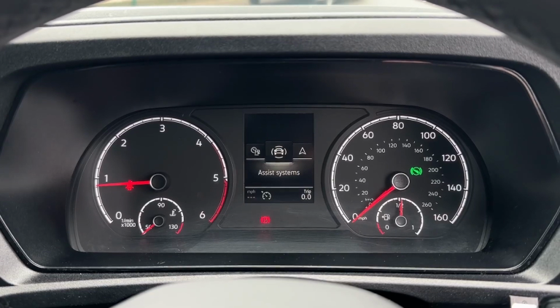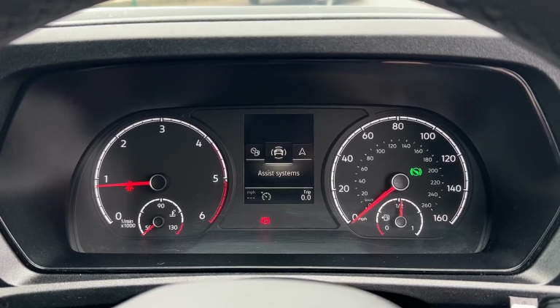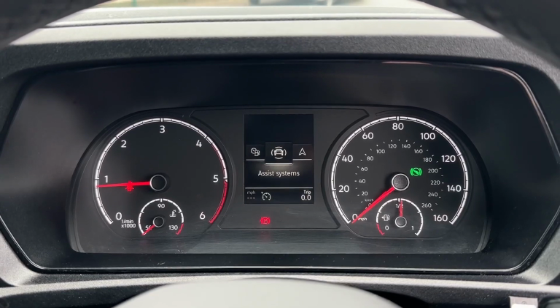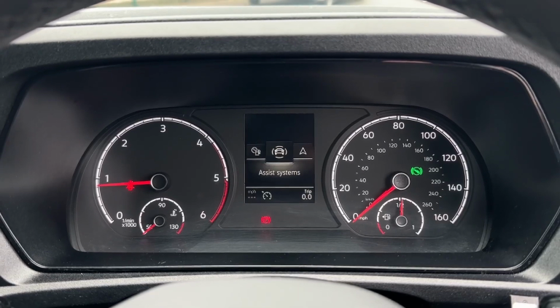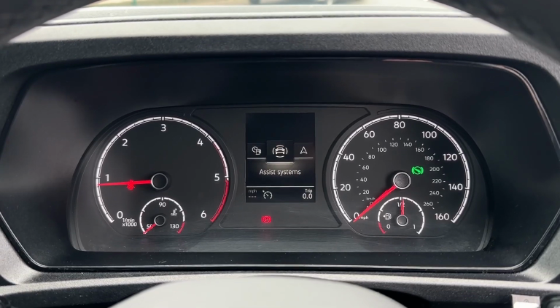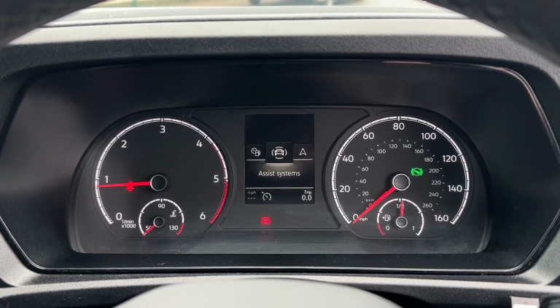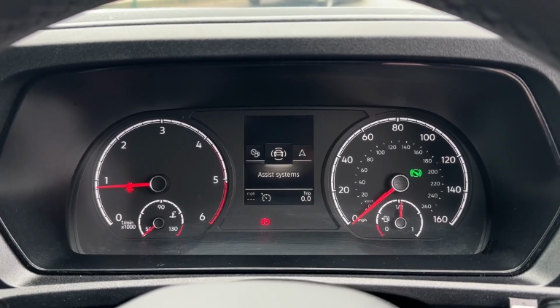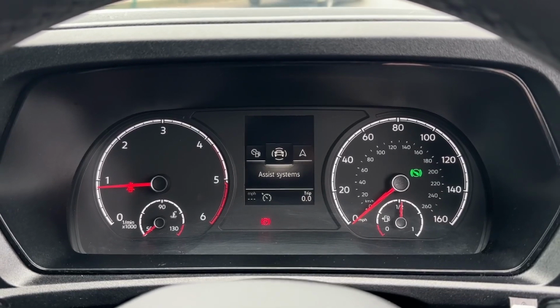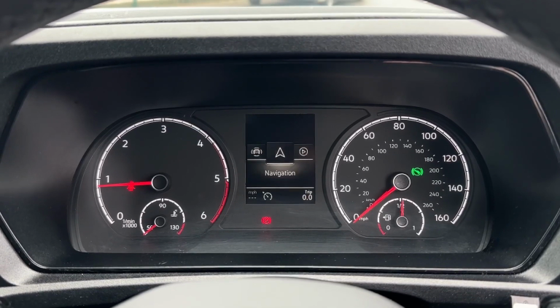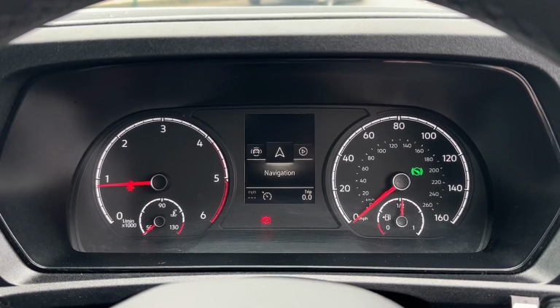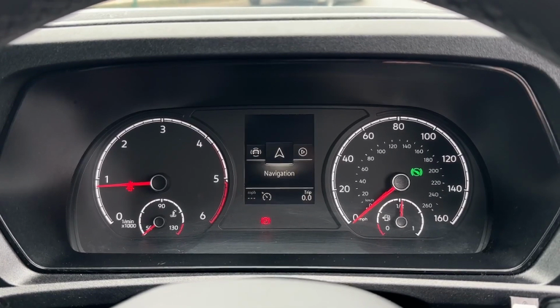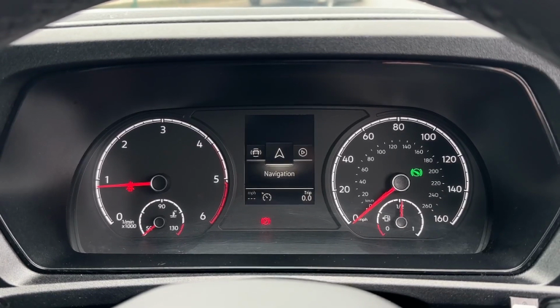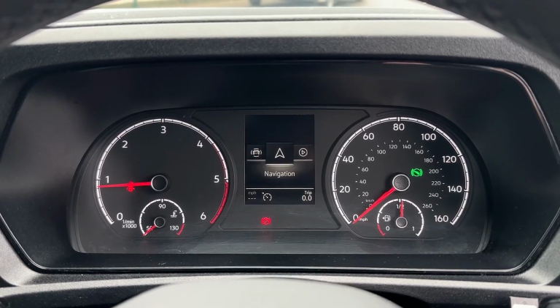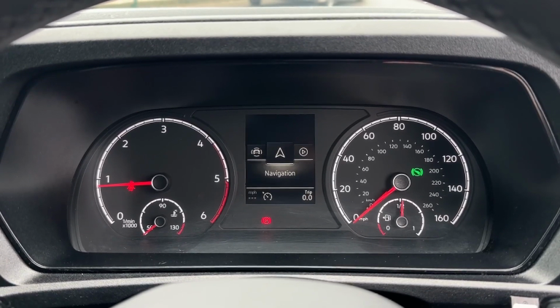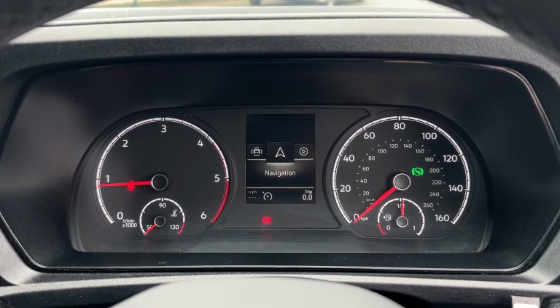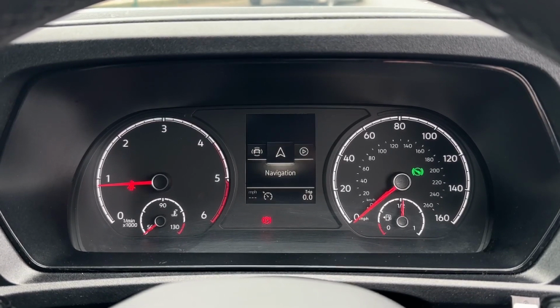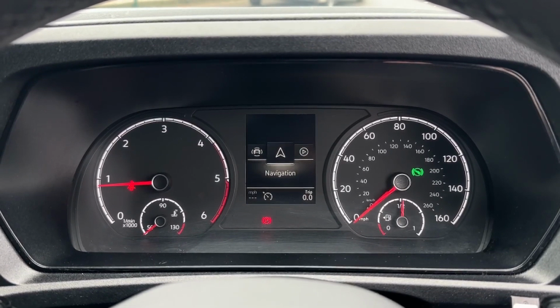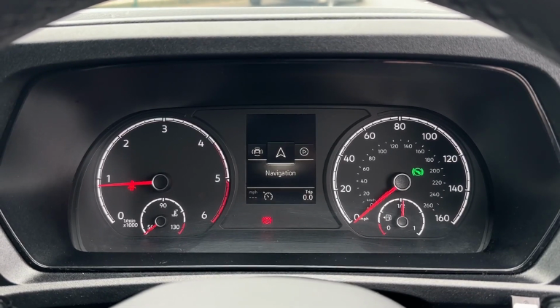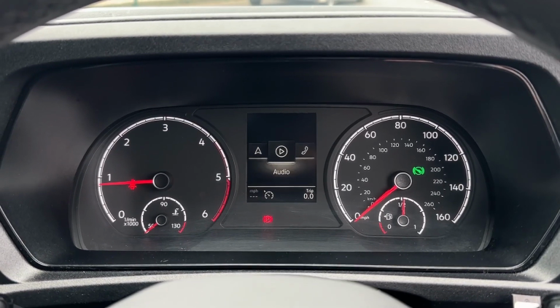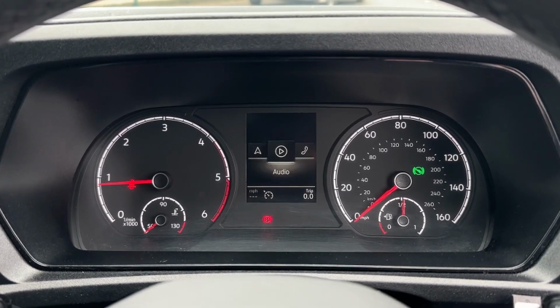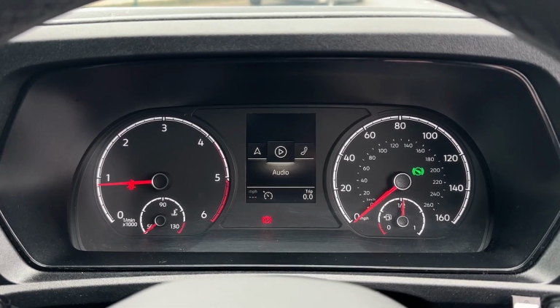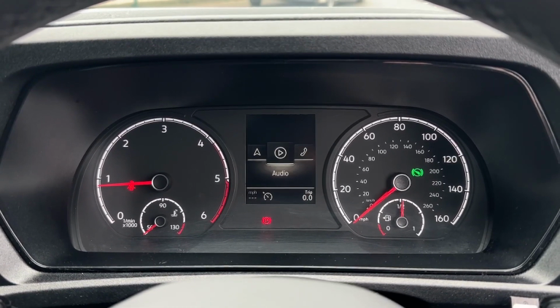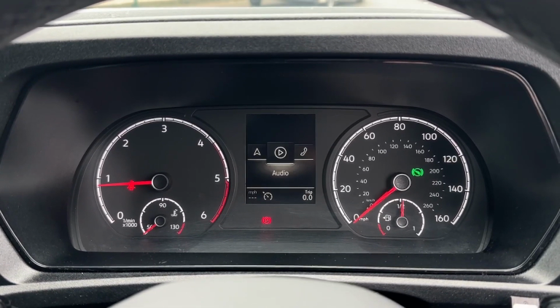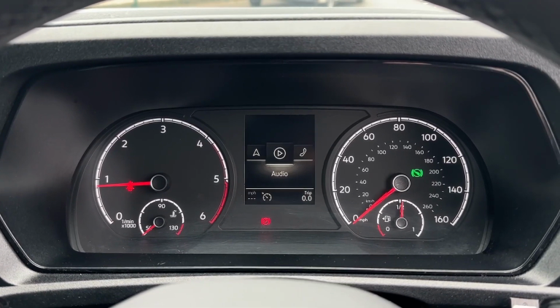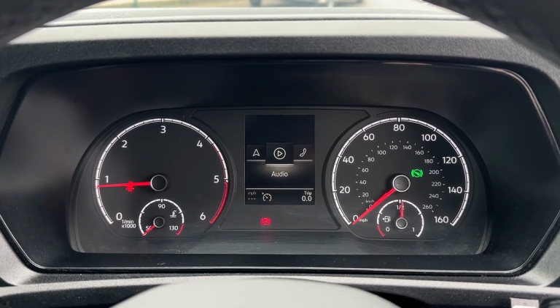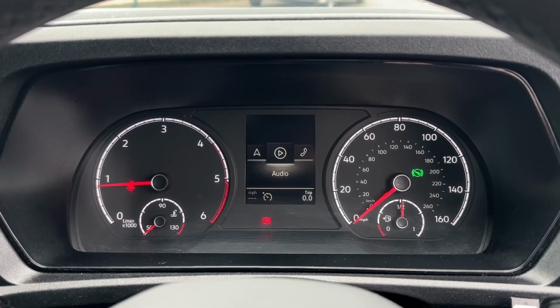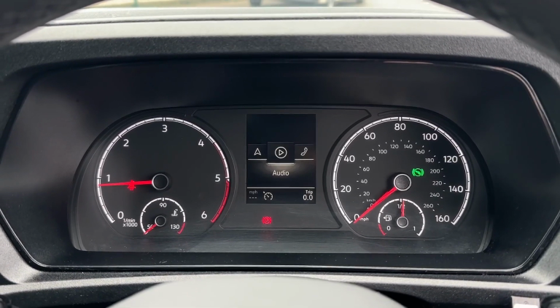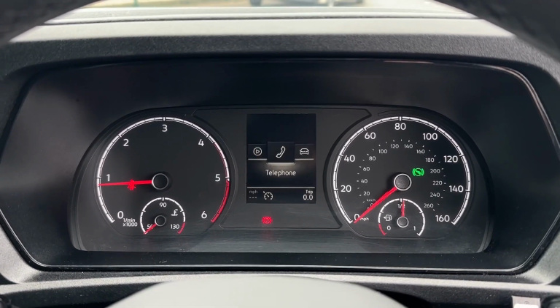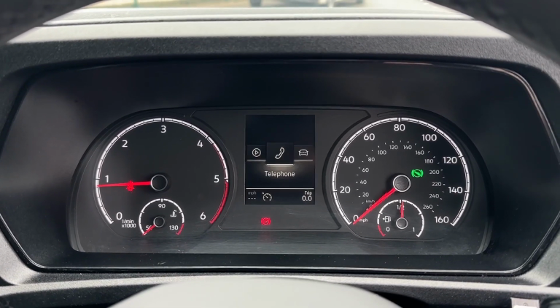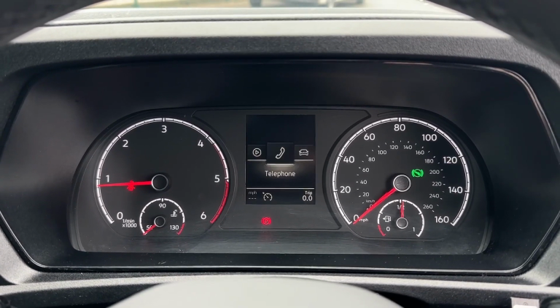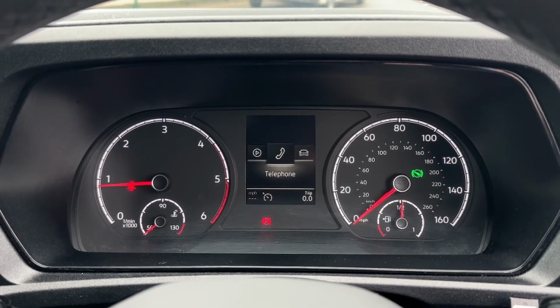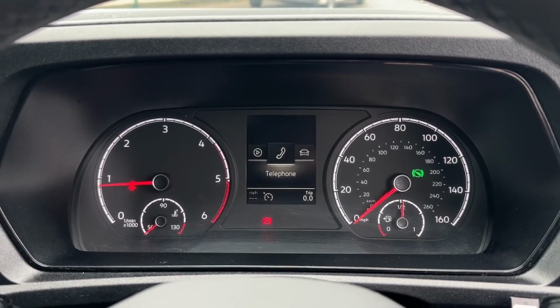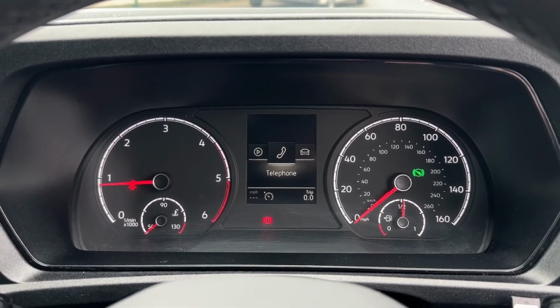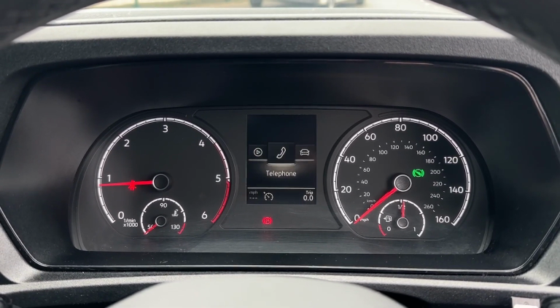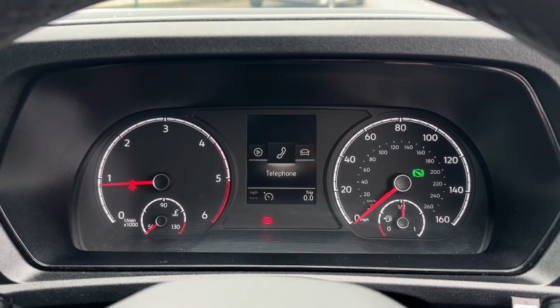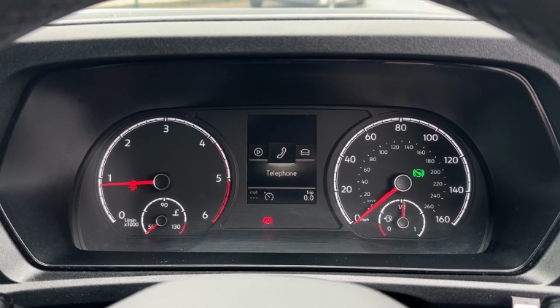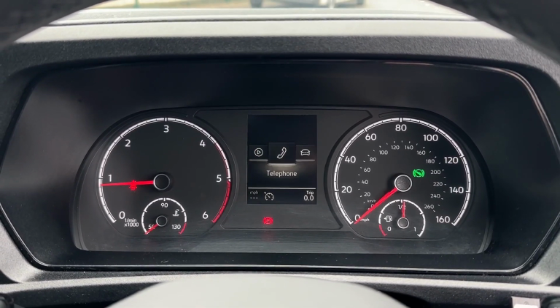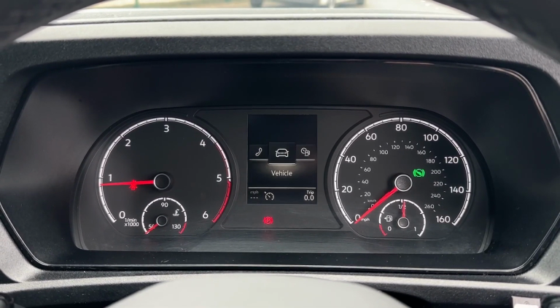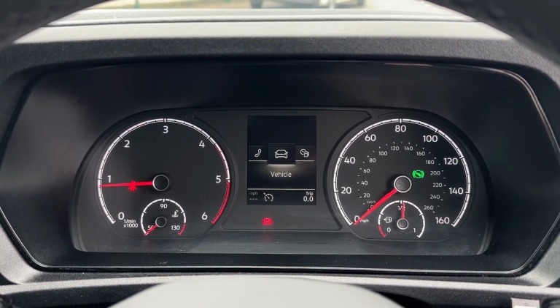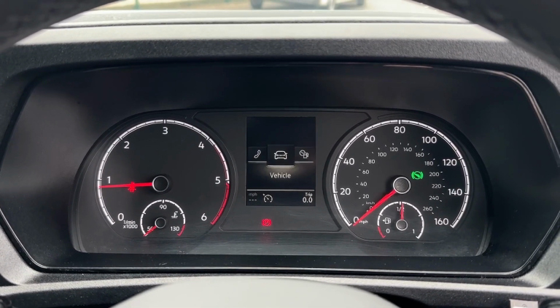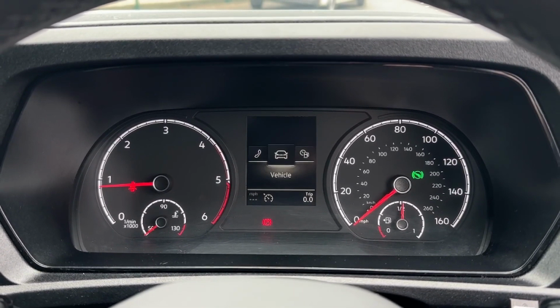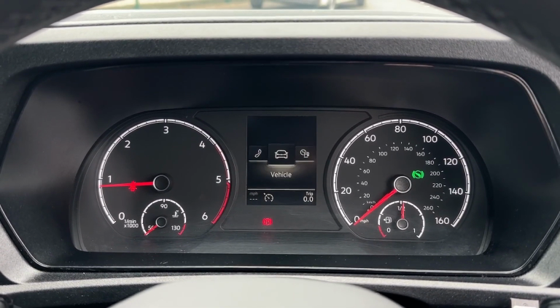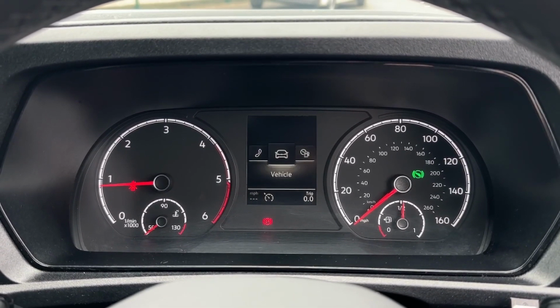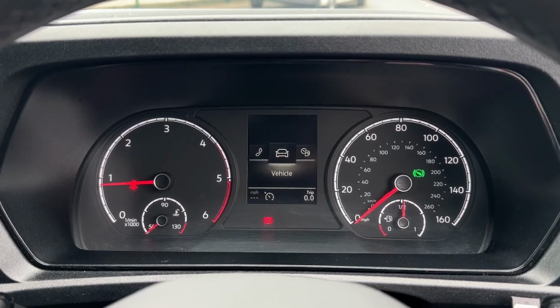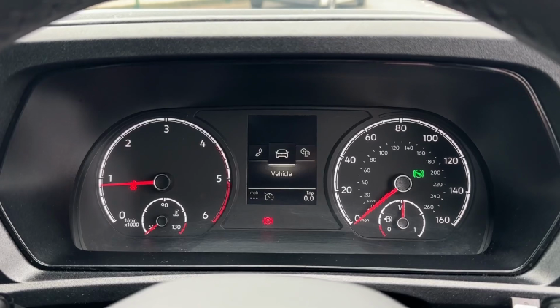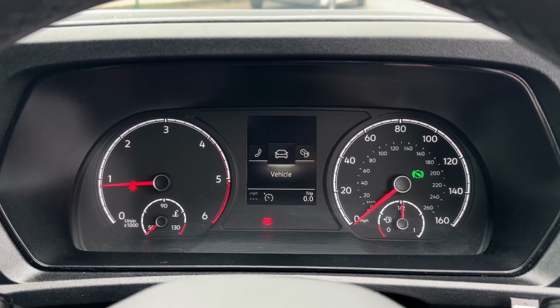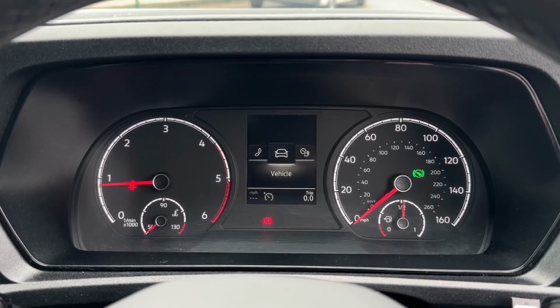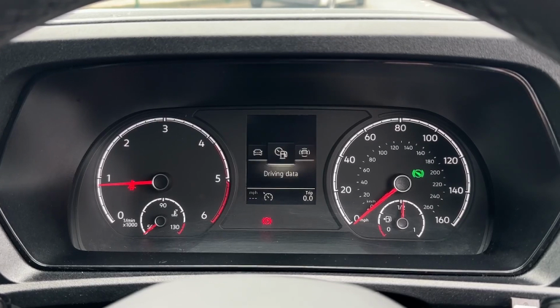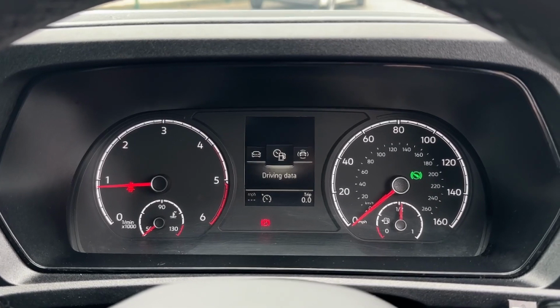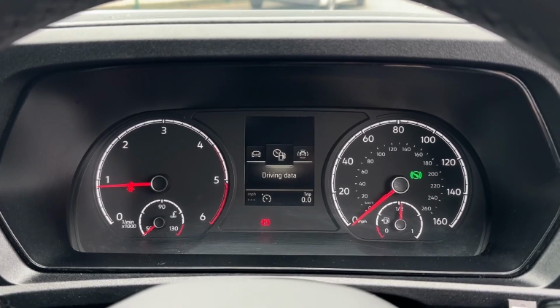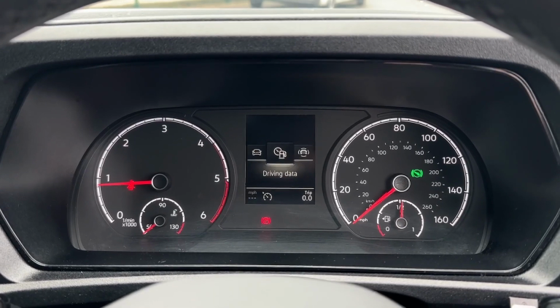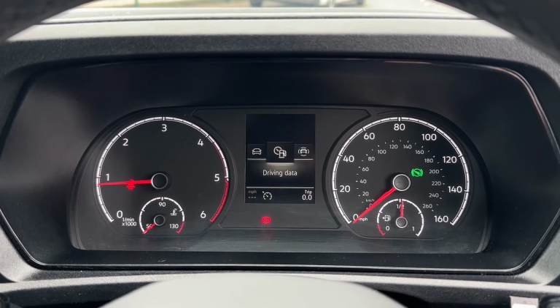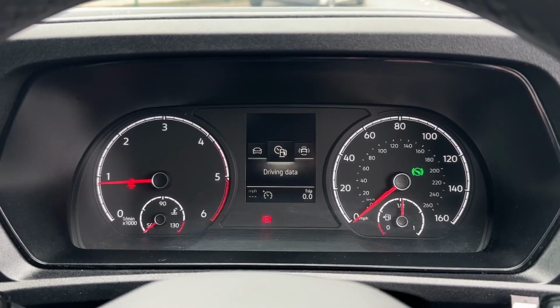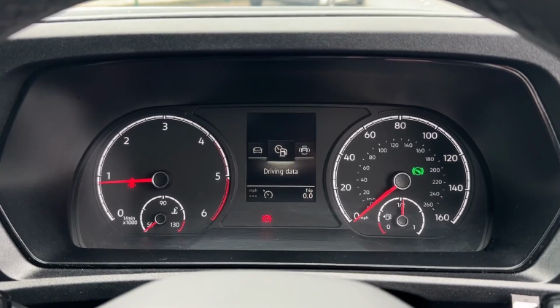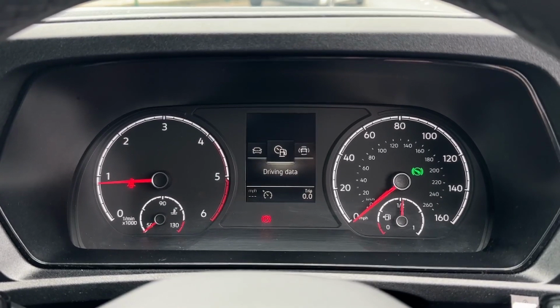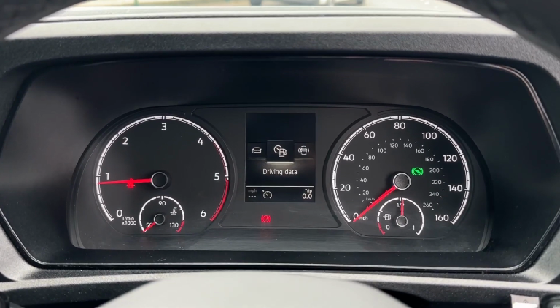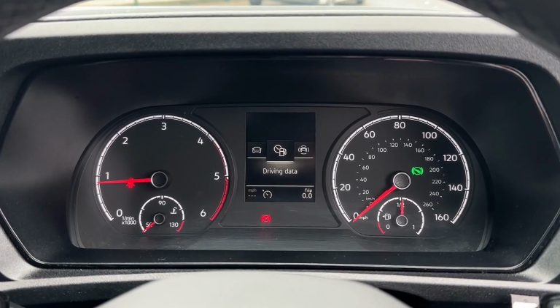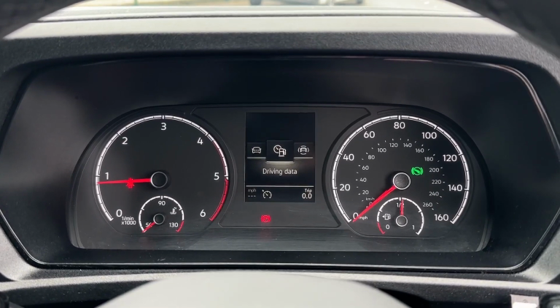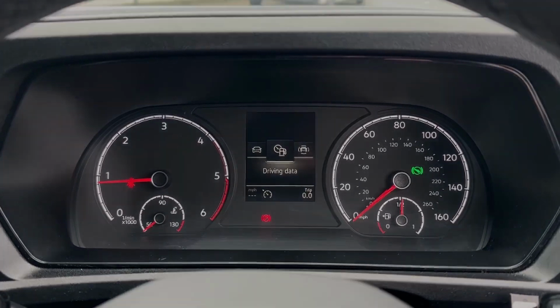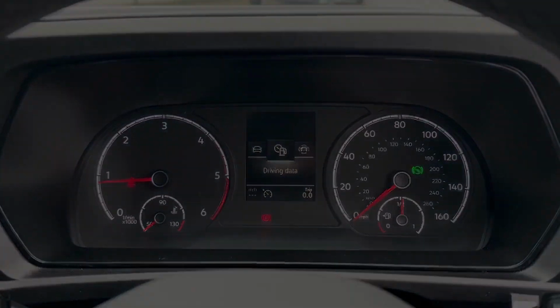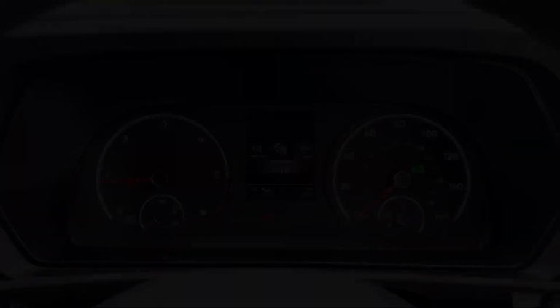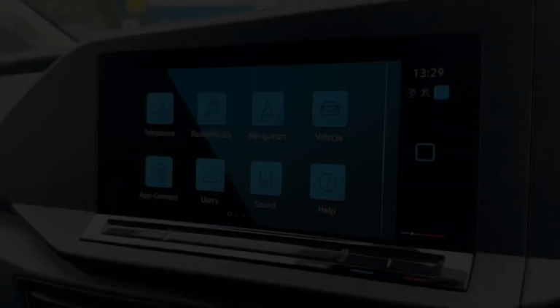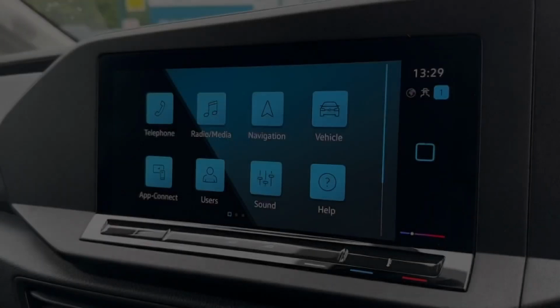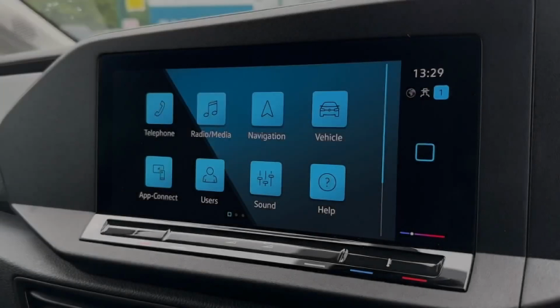Taking a look at the digital cockpit, you've got the assist system view, navigation, audio, telephone connectivity, vehicle status and driving data.